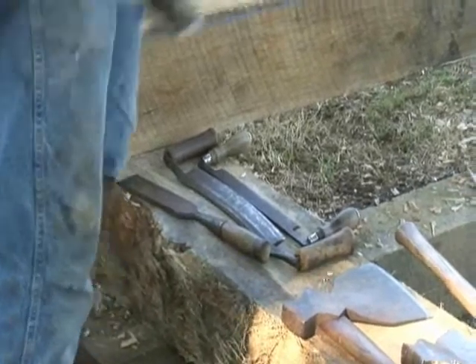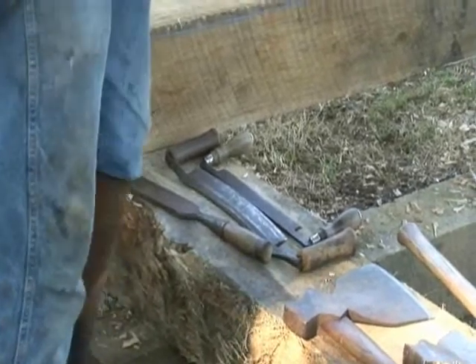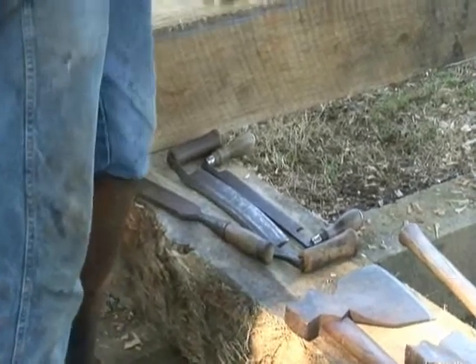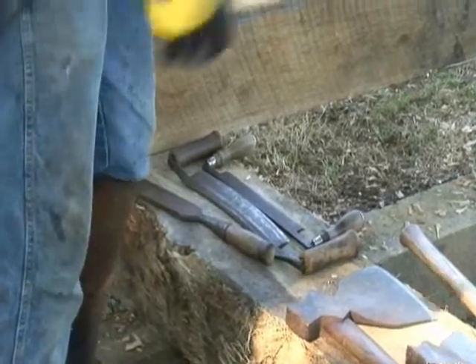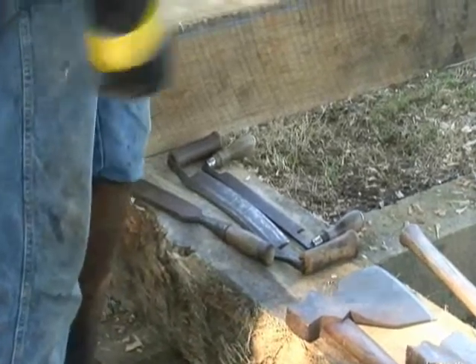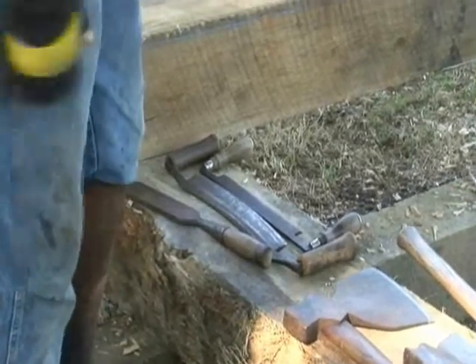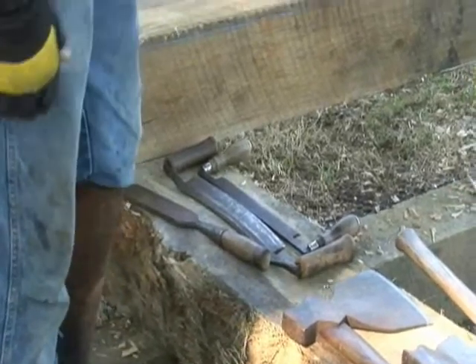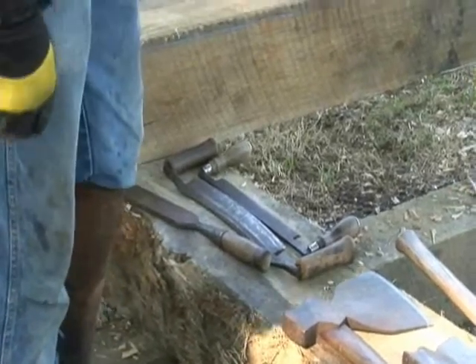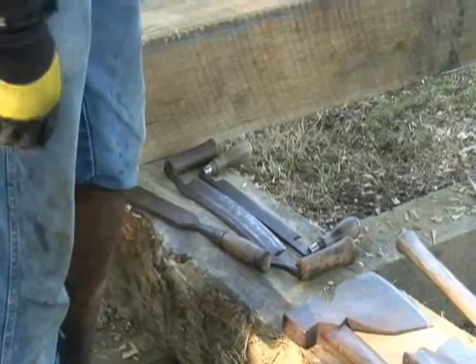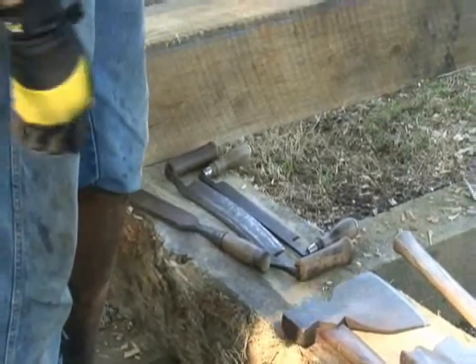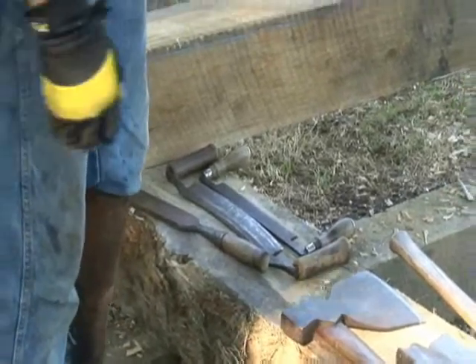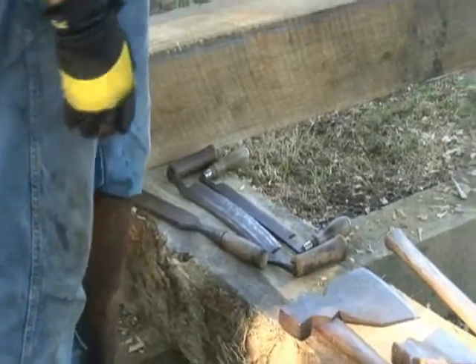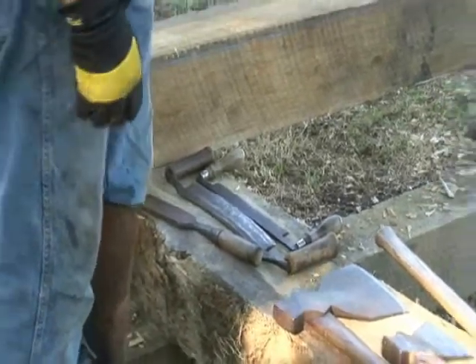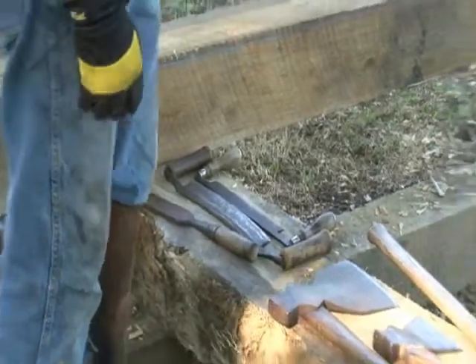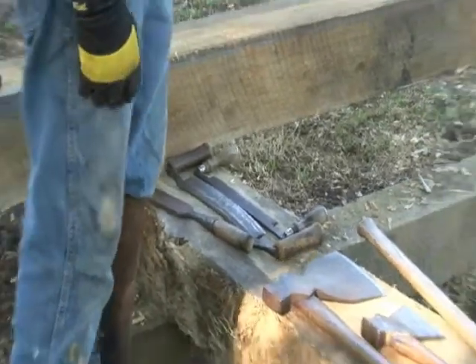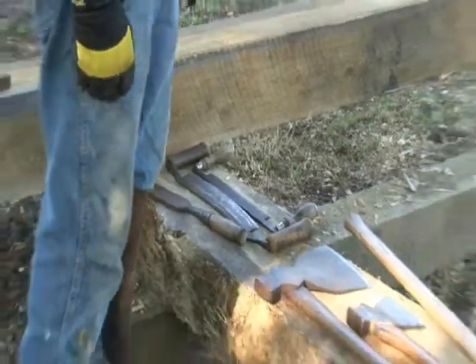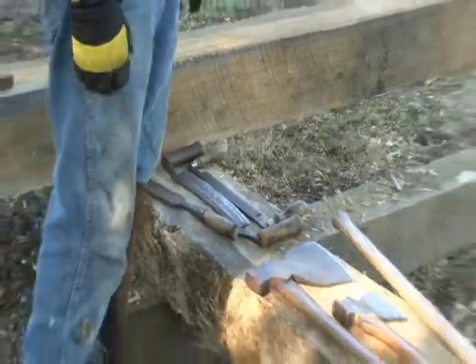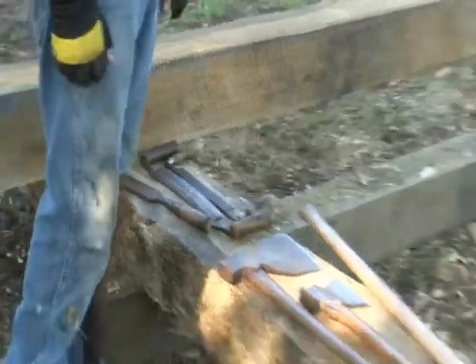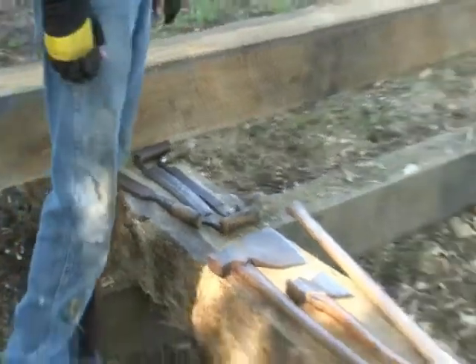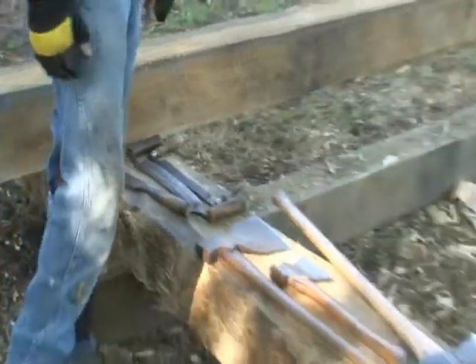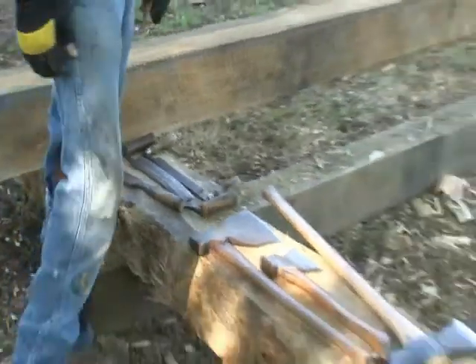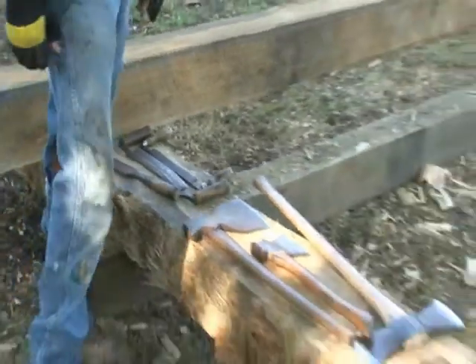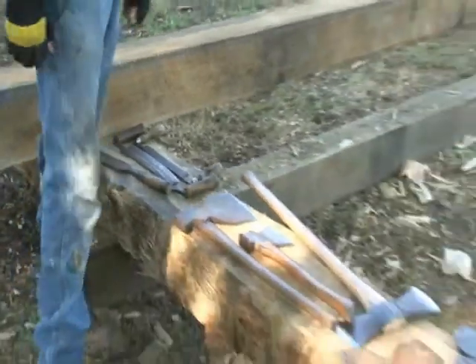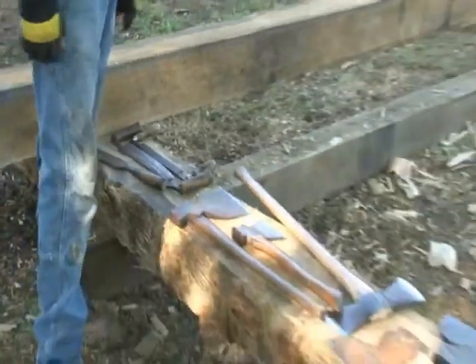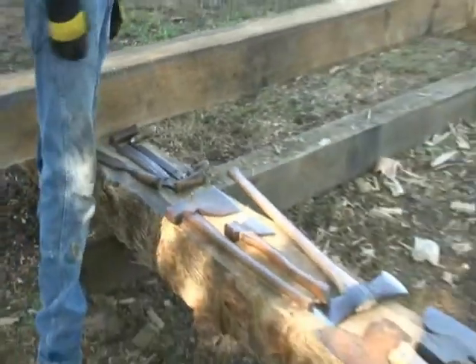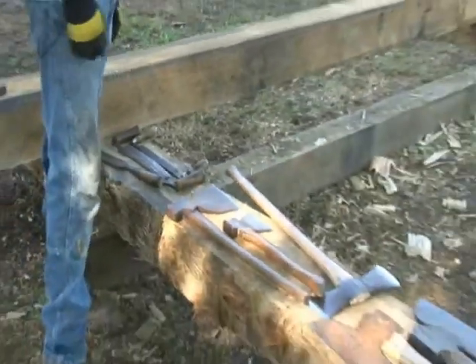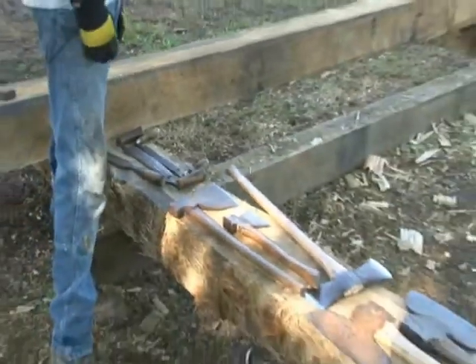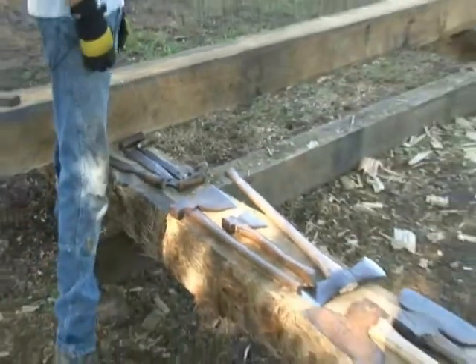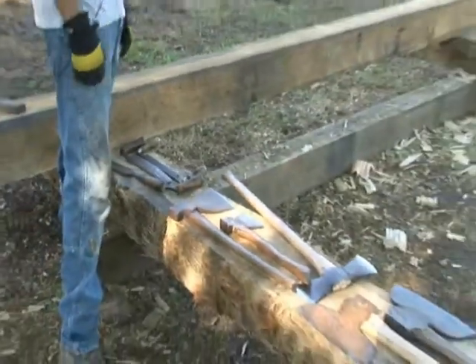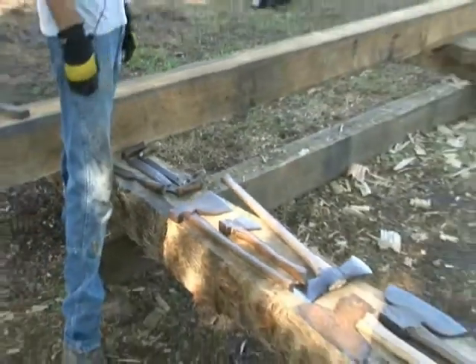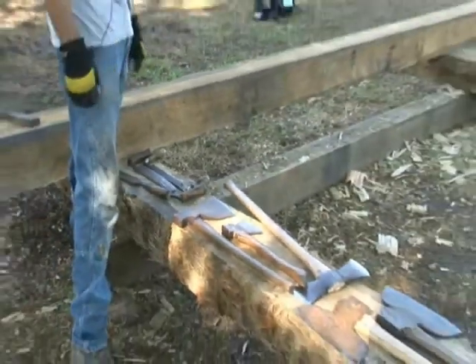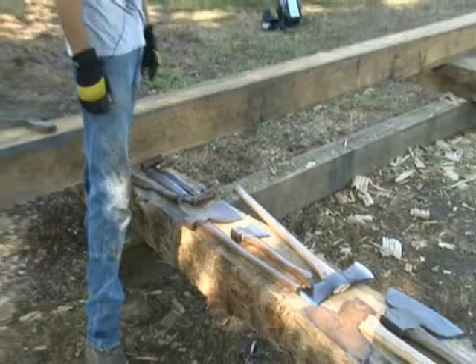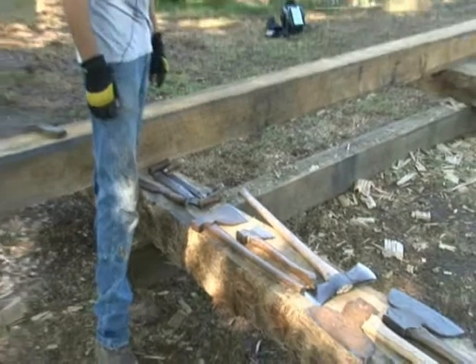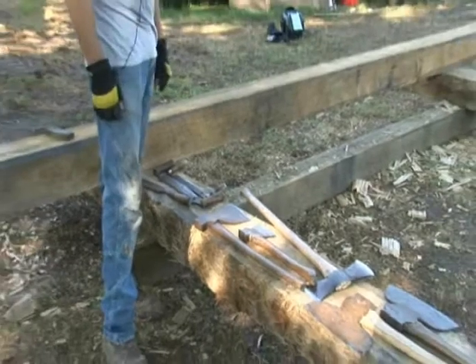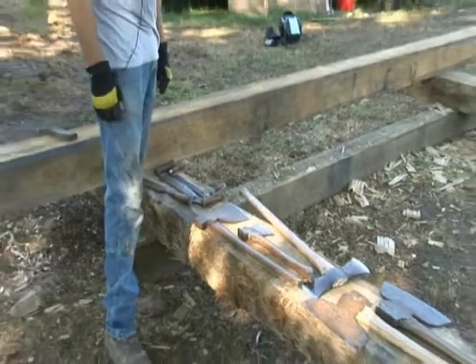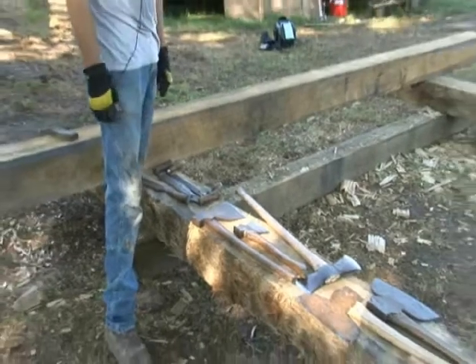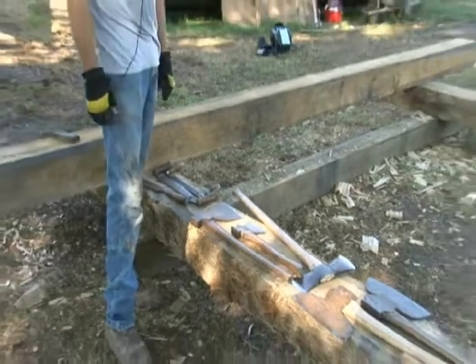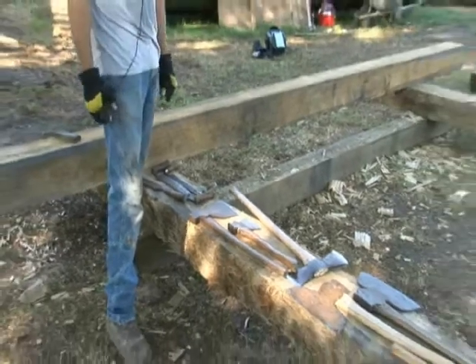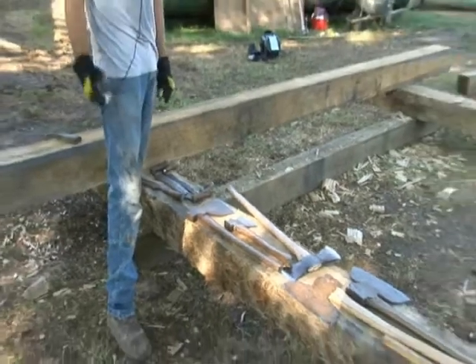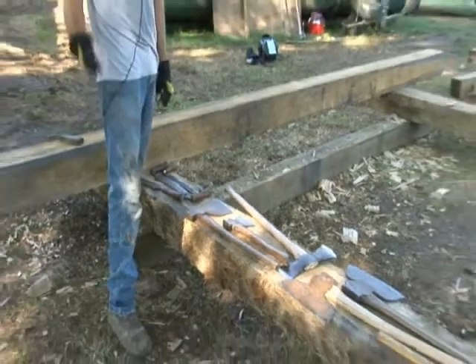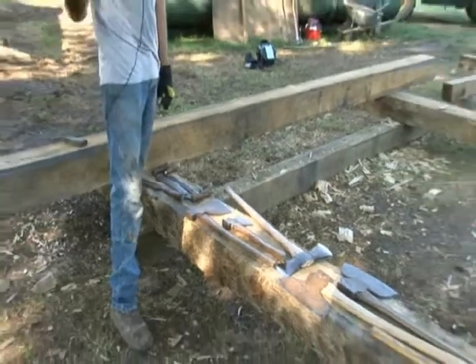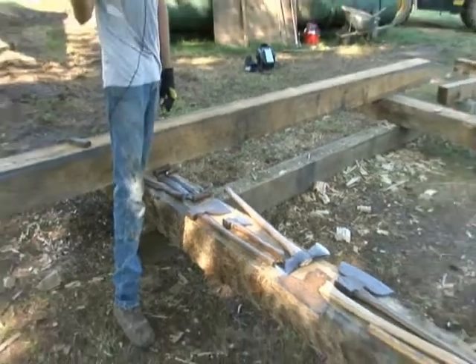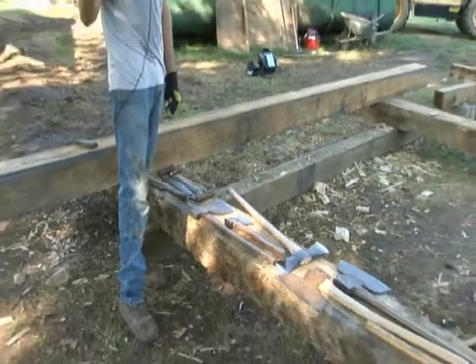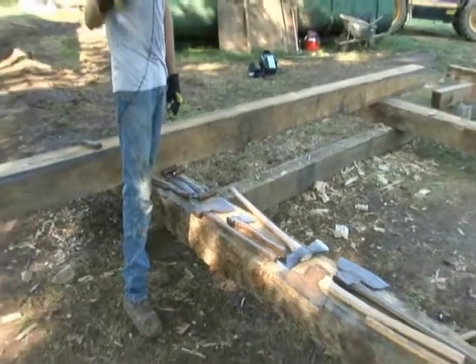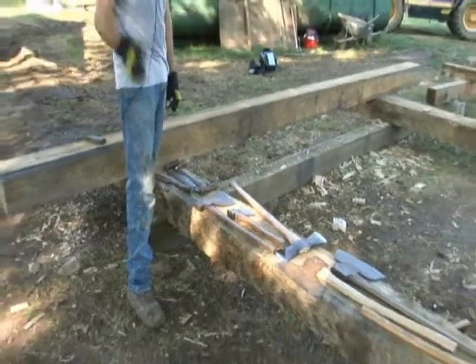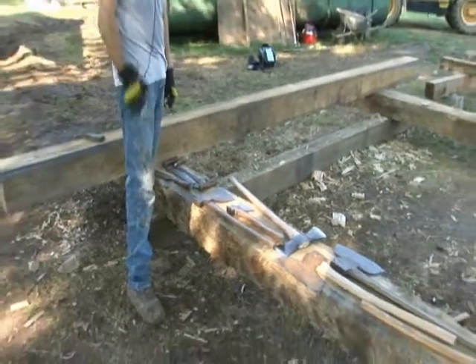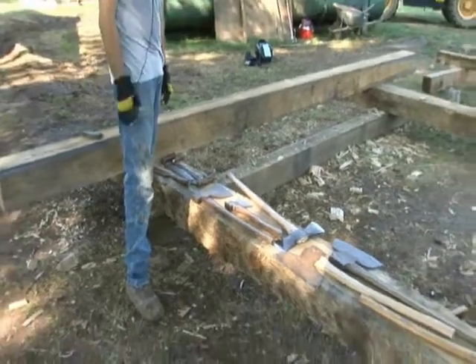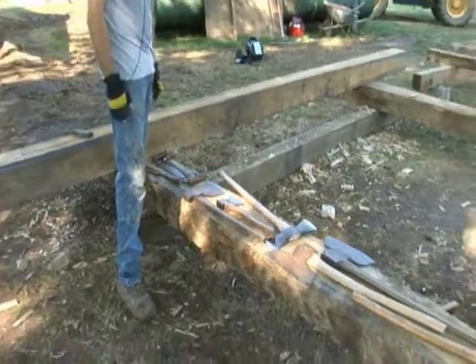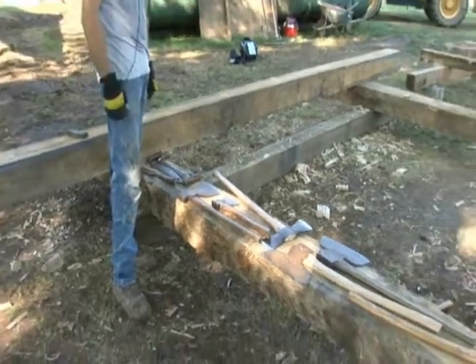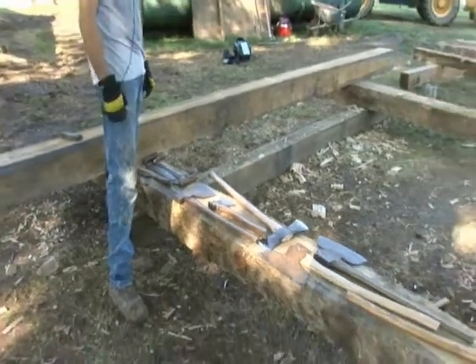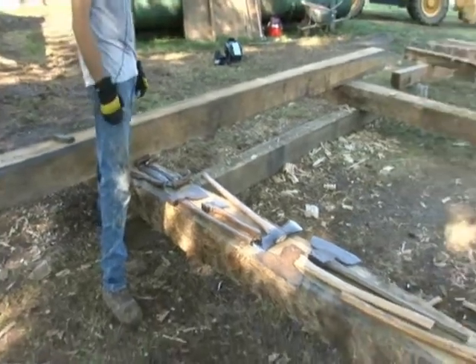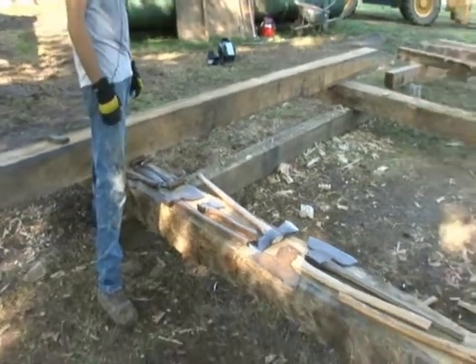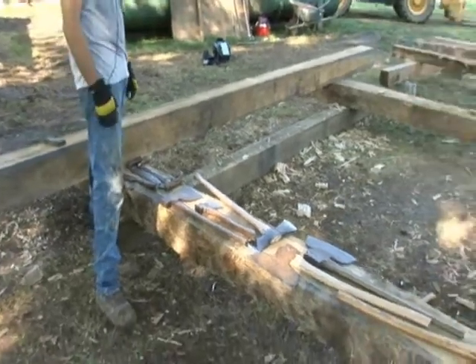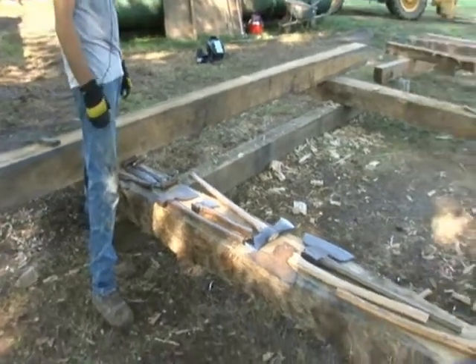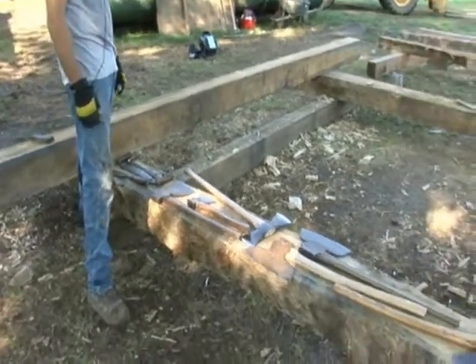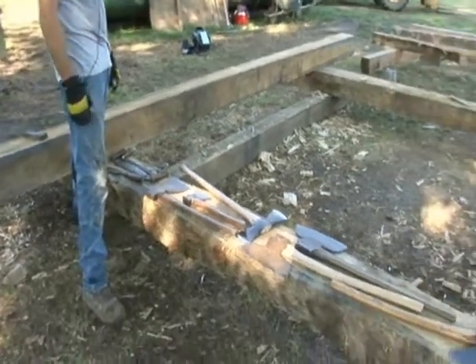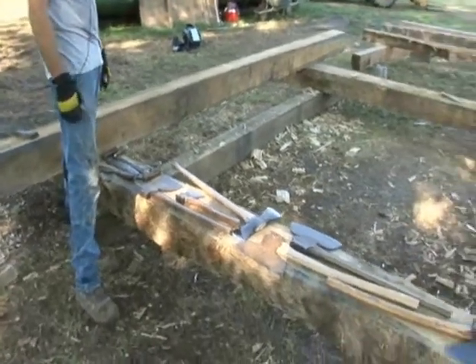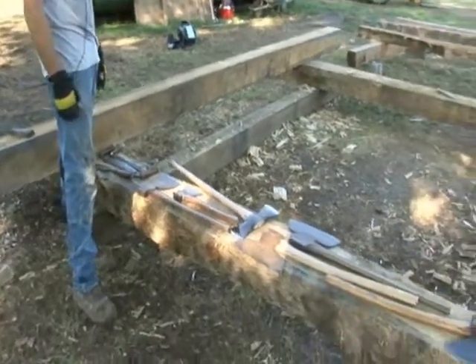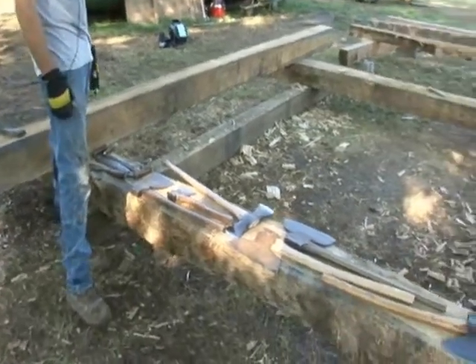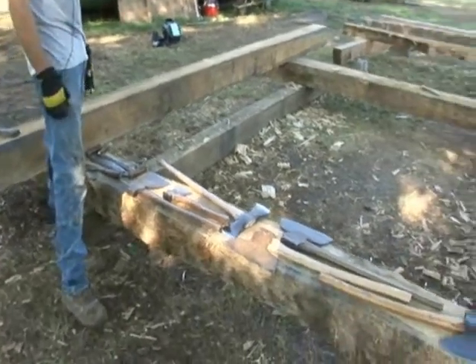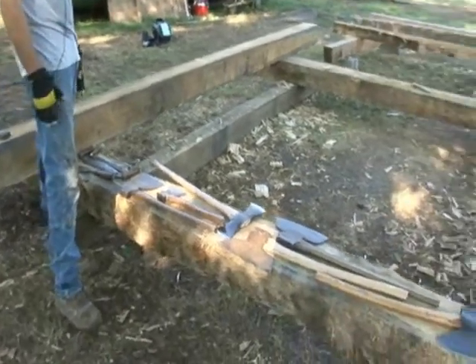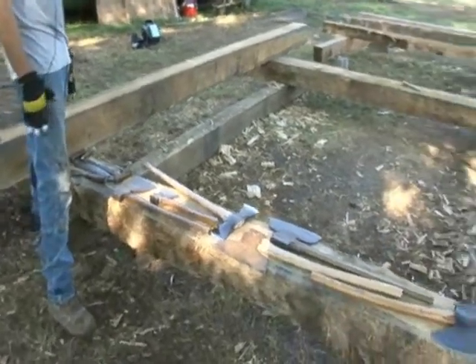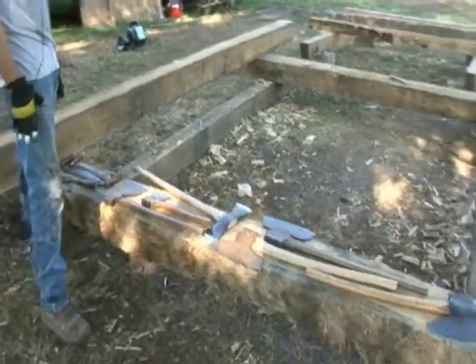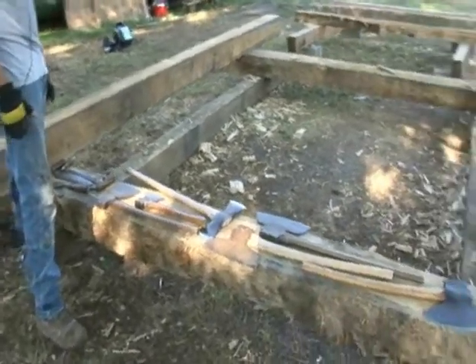Occasionally we'll use some saws when we're cutting notches, but for the most part on a historic reconstruction along these lines, everything's pretty much blade cut.